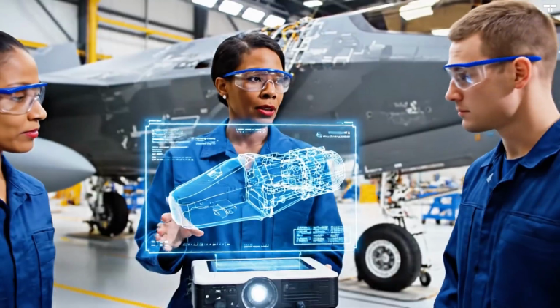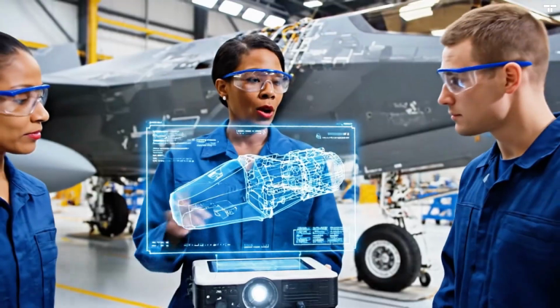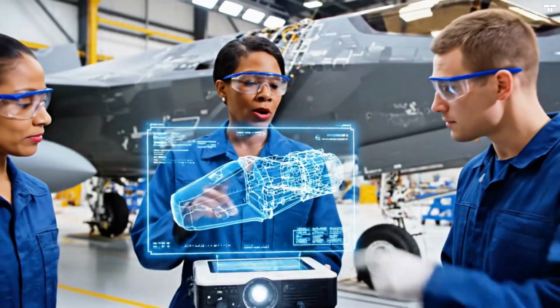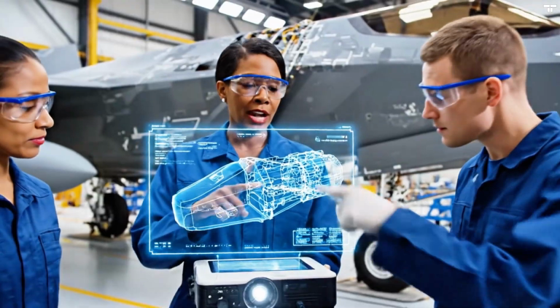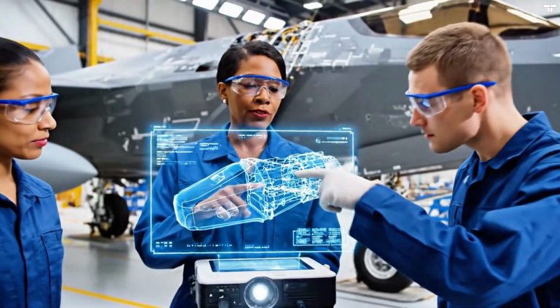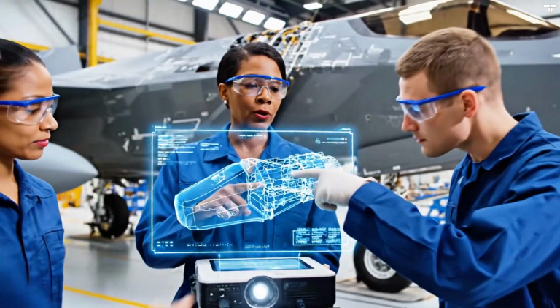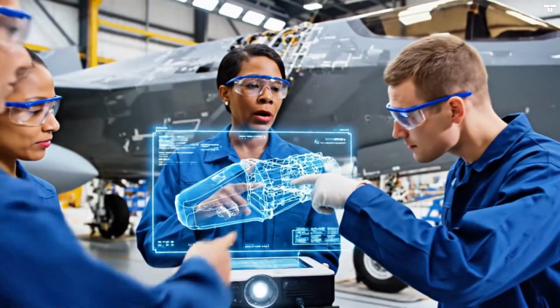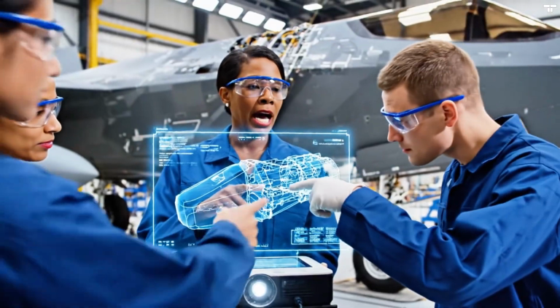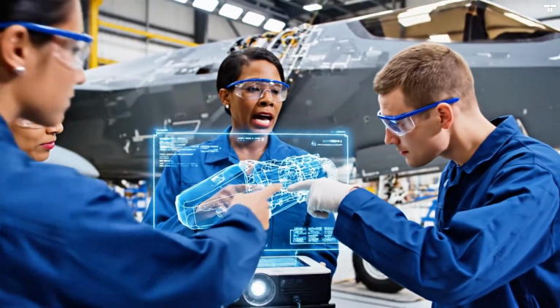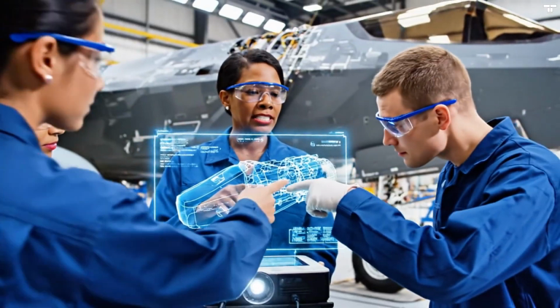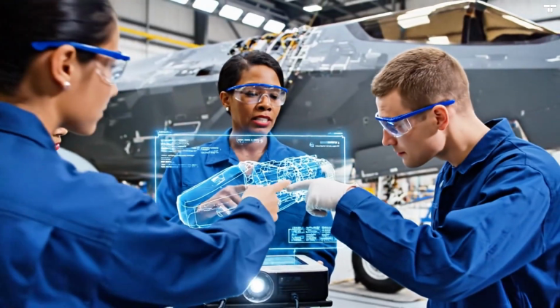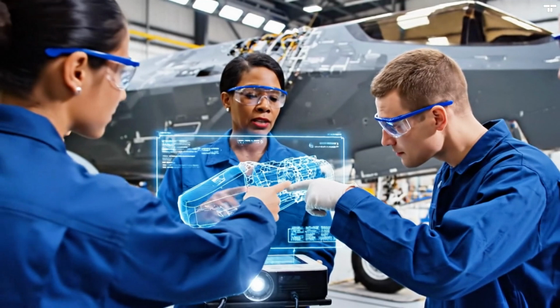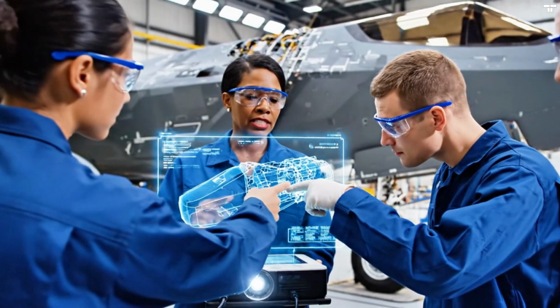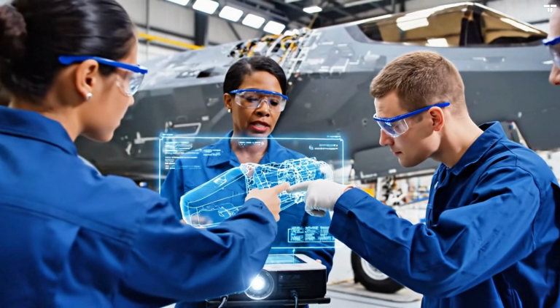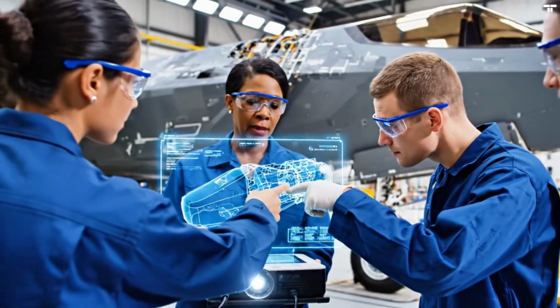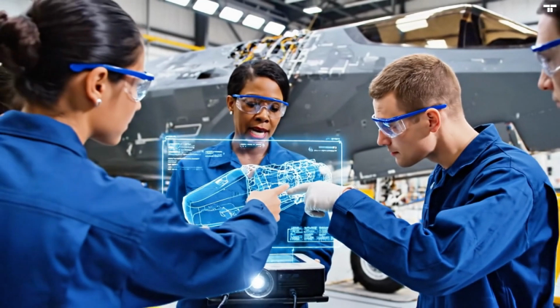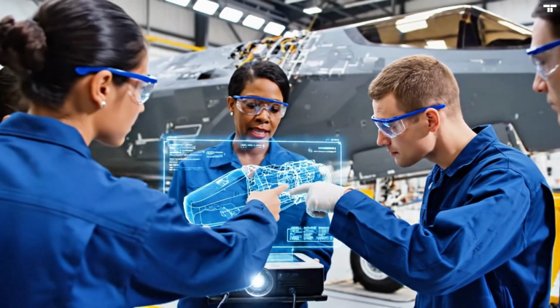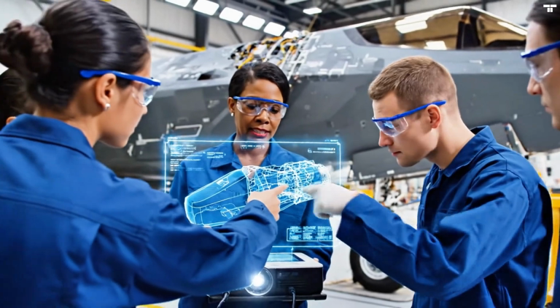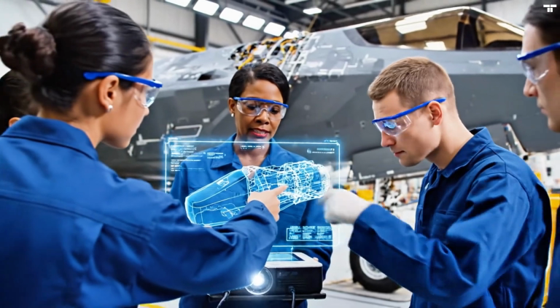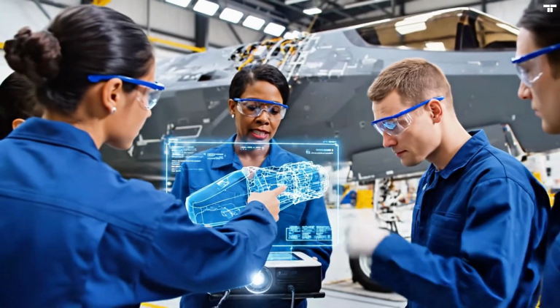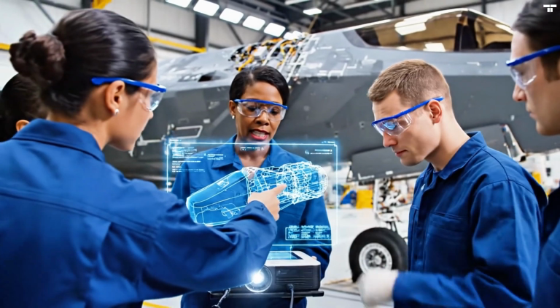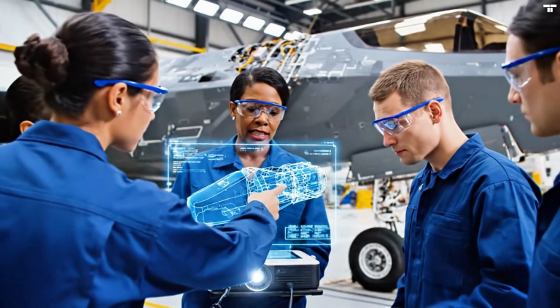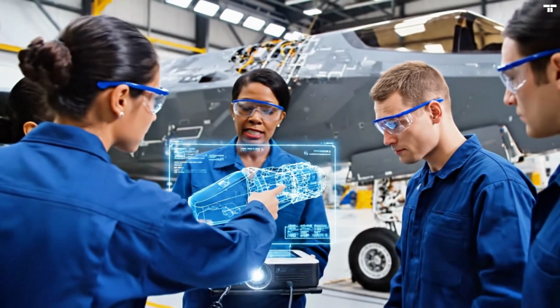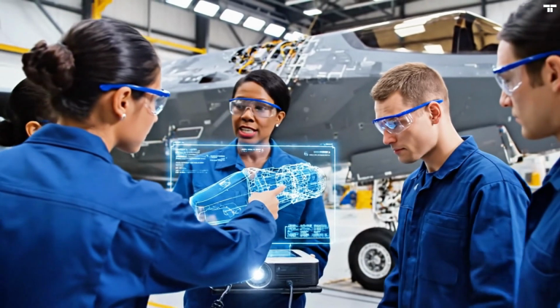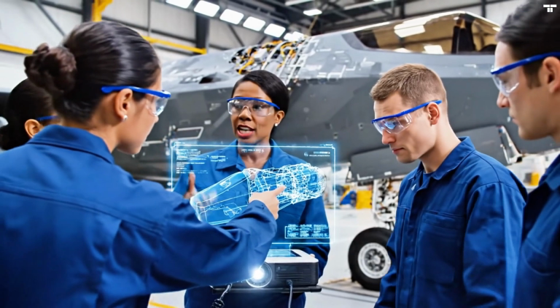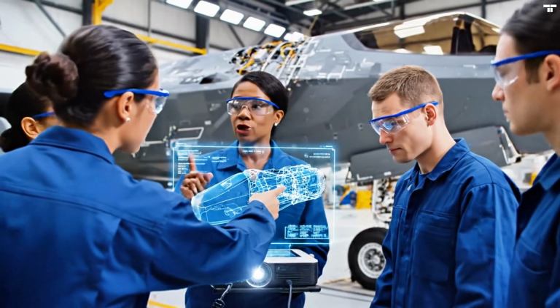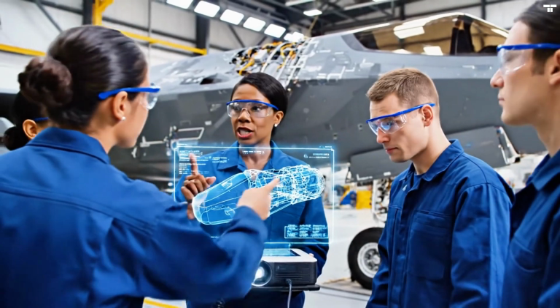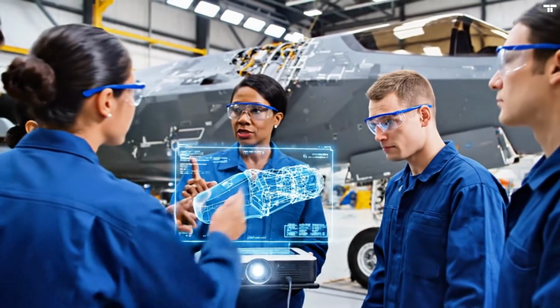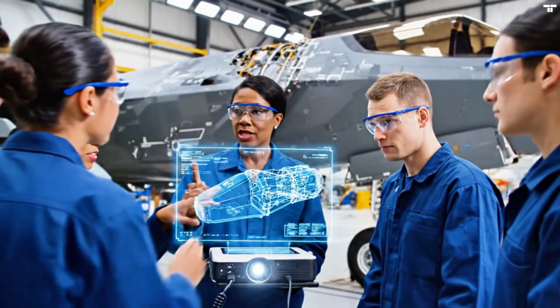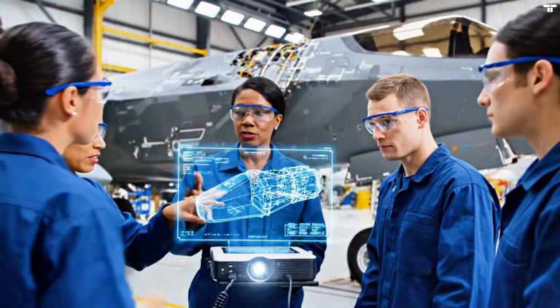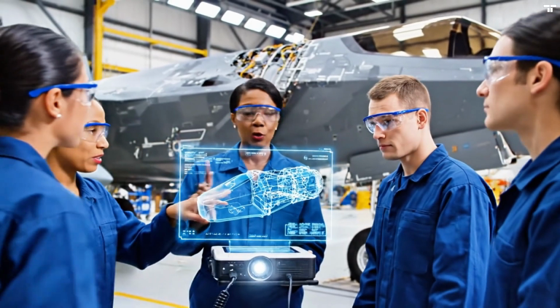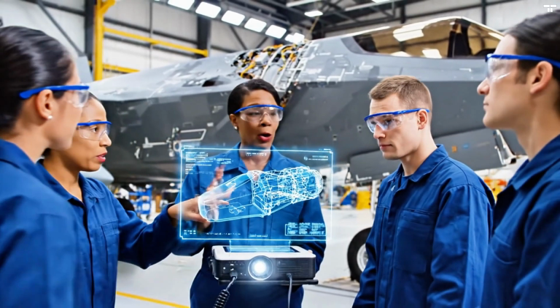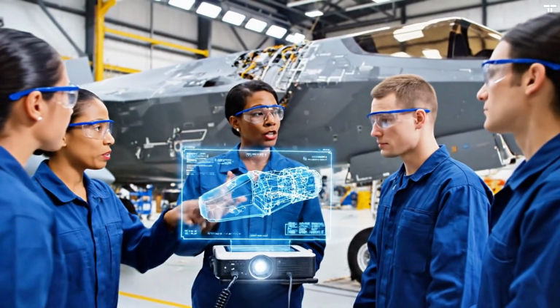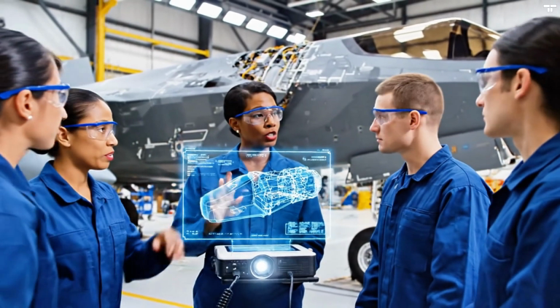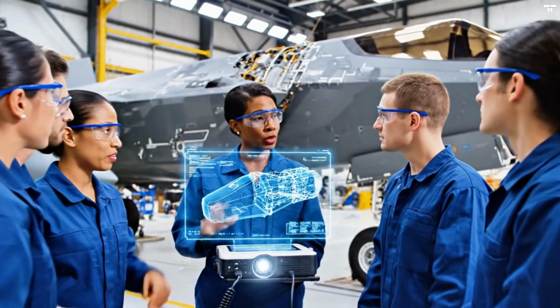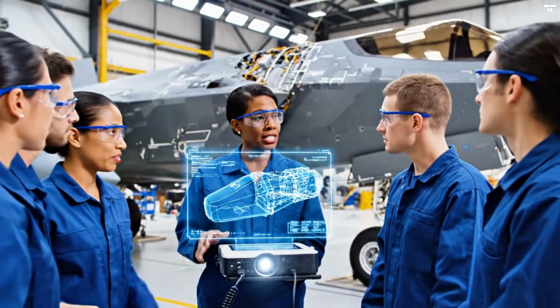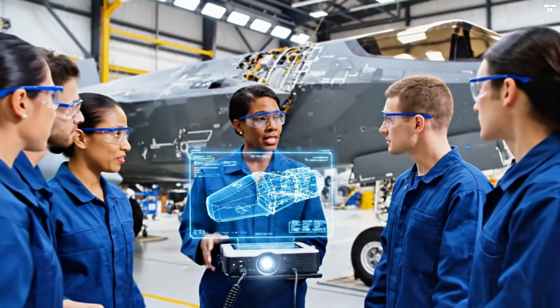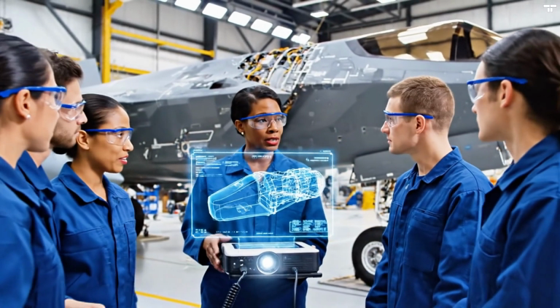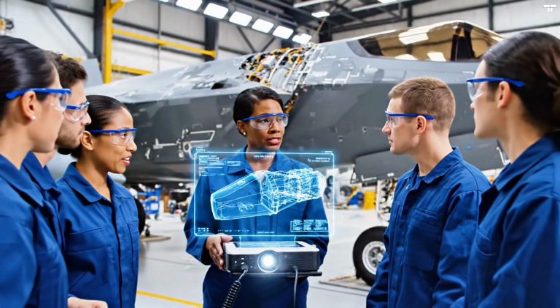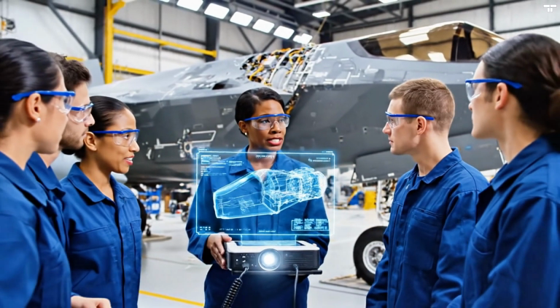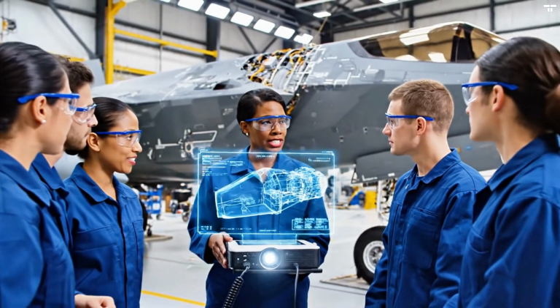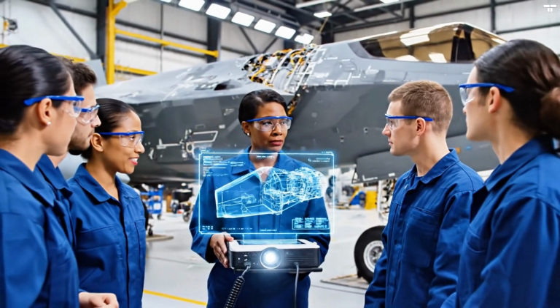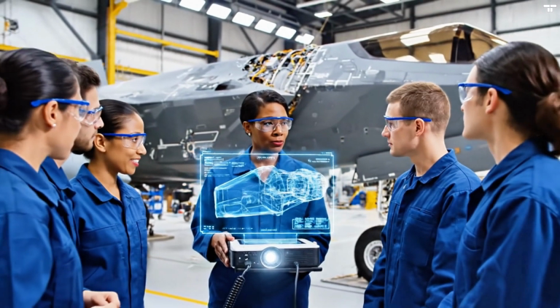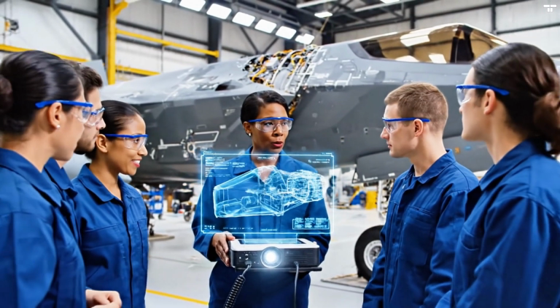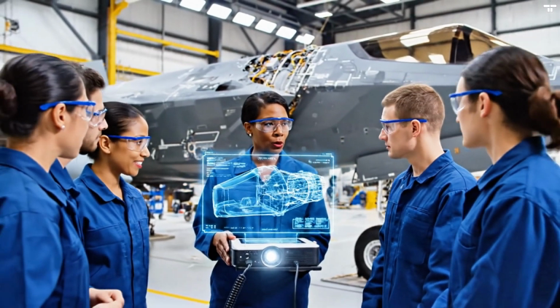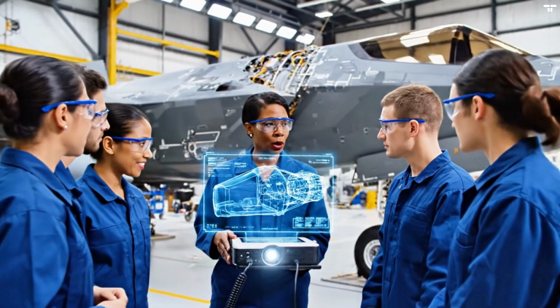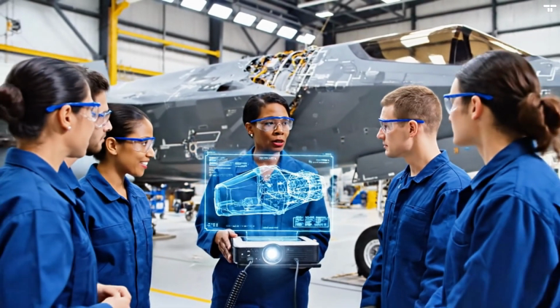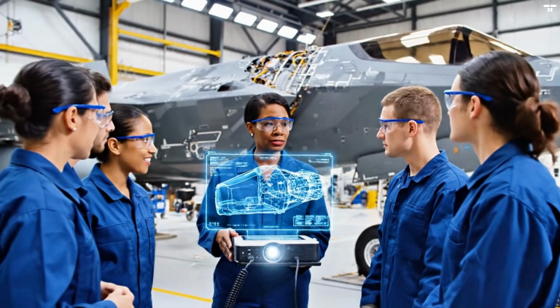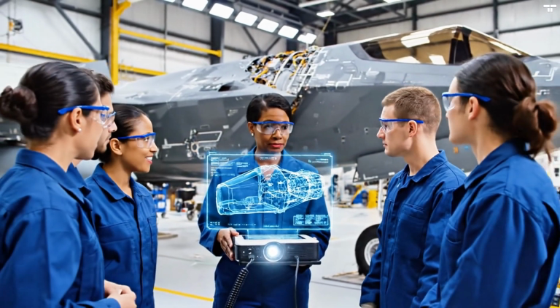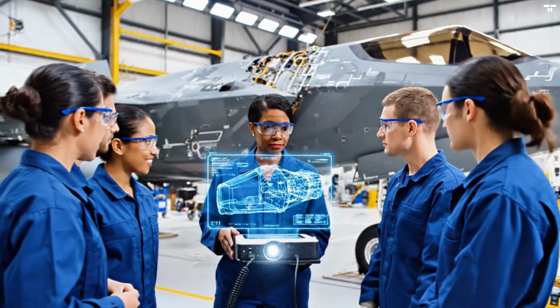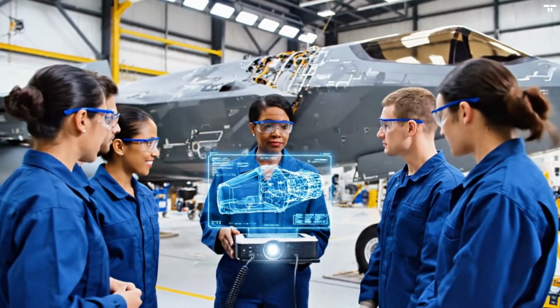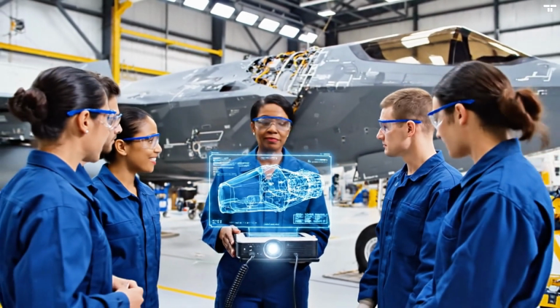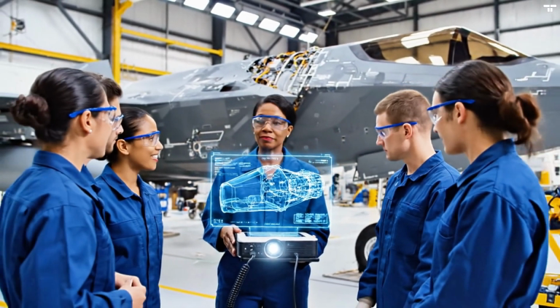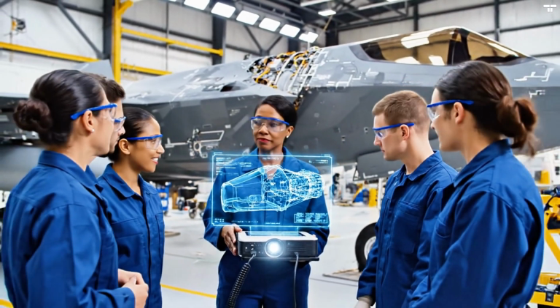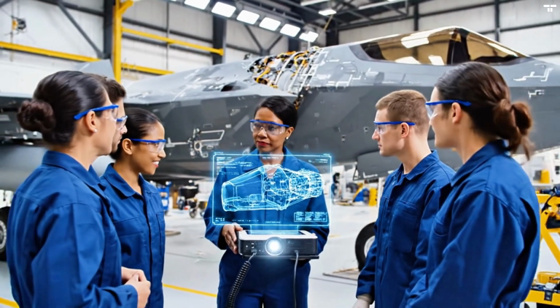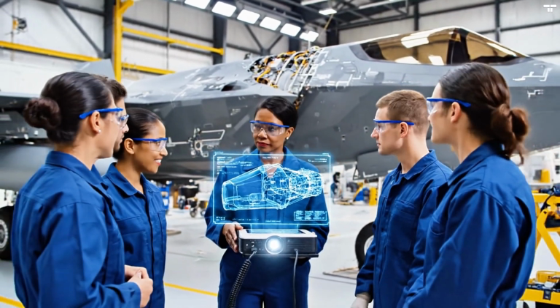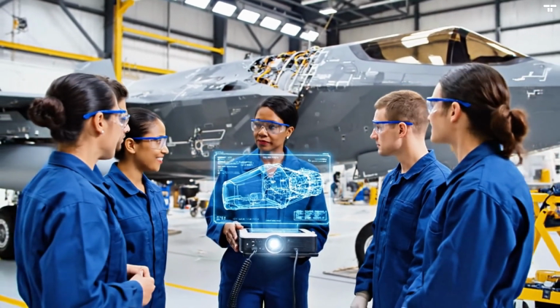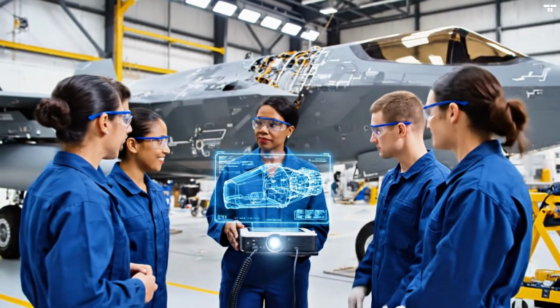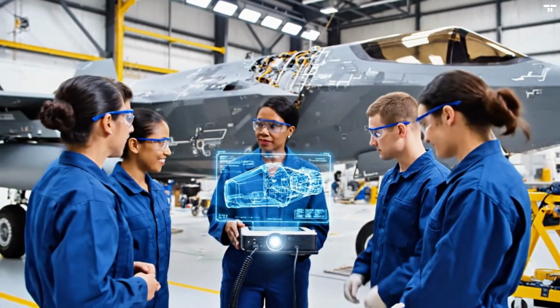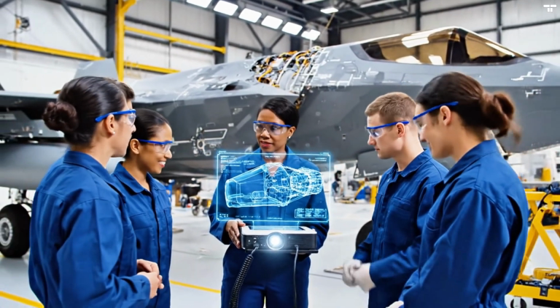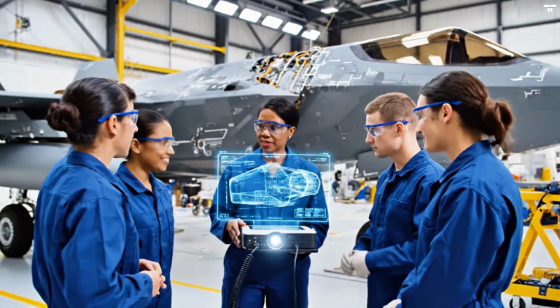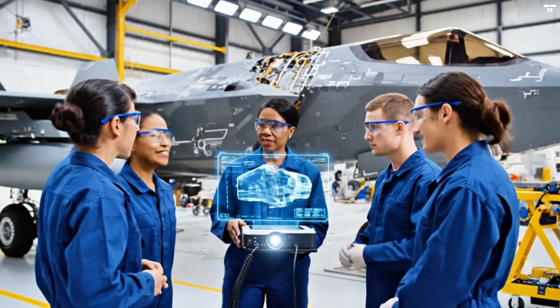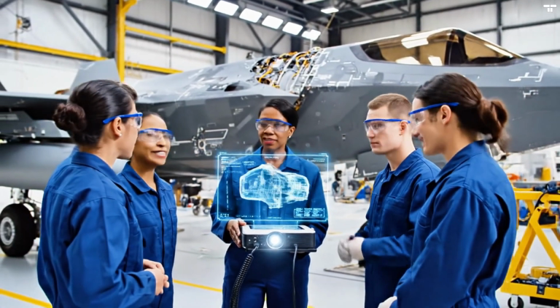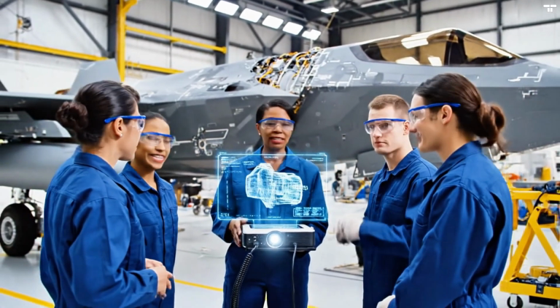Okay, everyone, eyes here on the schematics. This hydraulics phase requires strict adherence to safety protocols. The tolerances look tight right here.